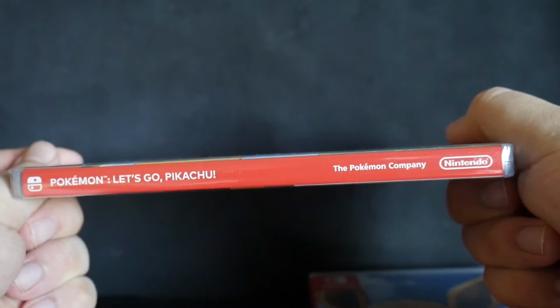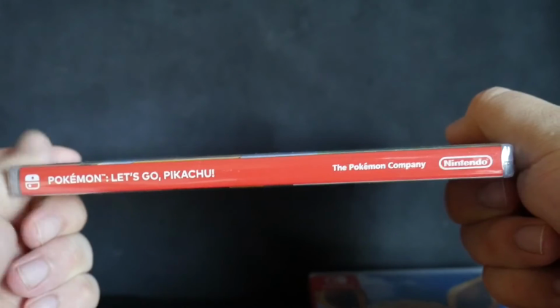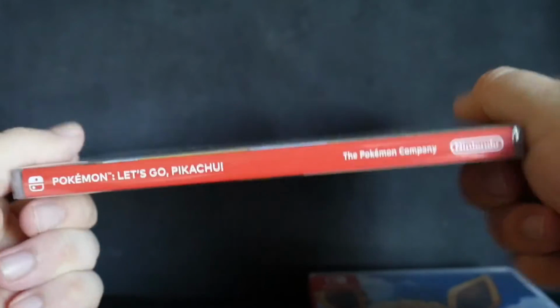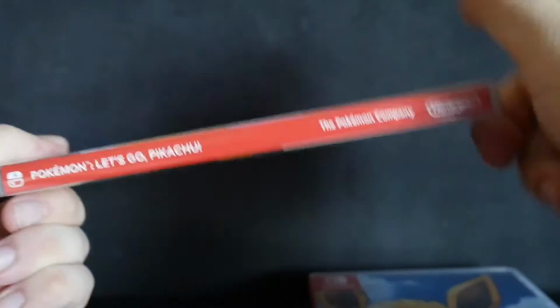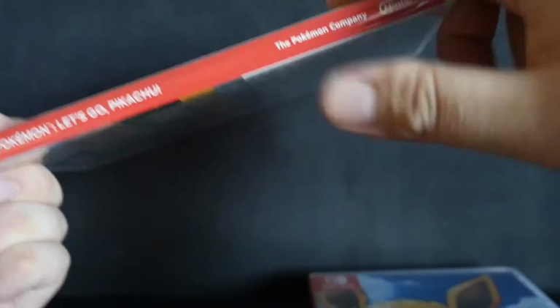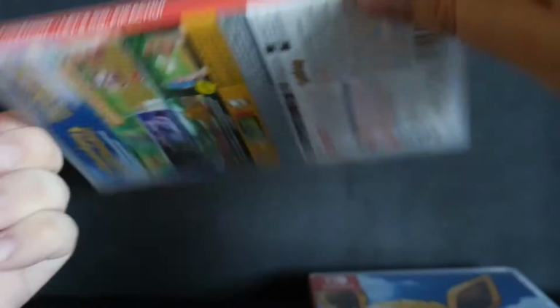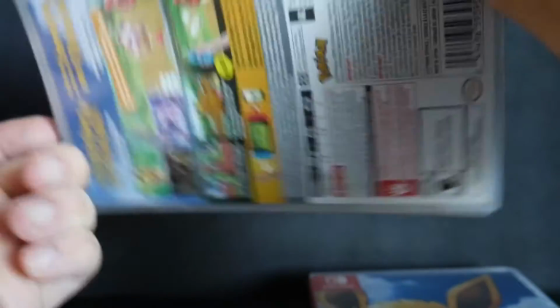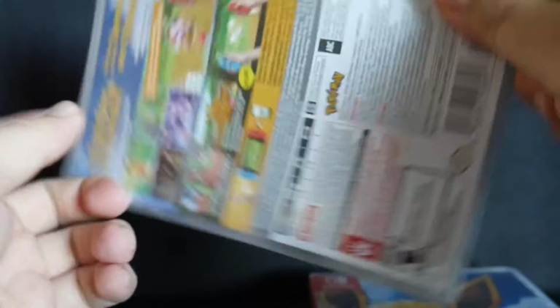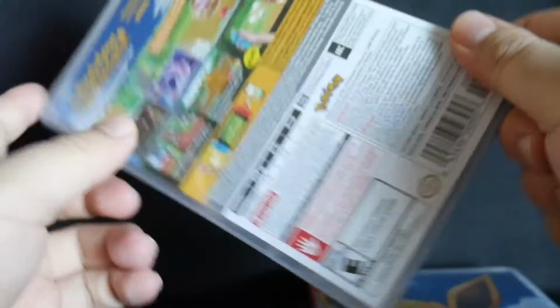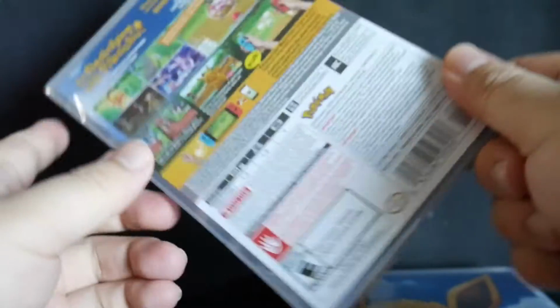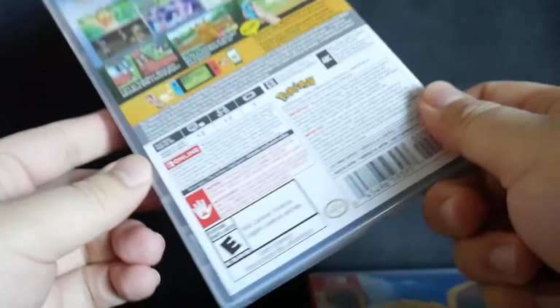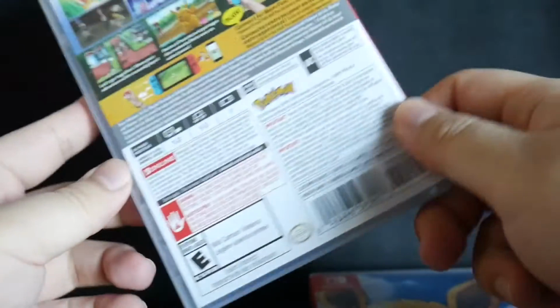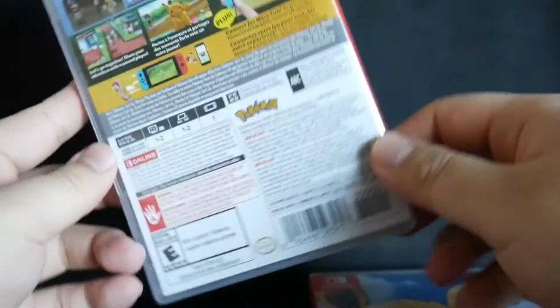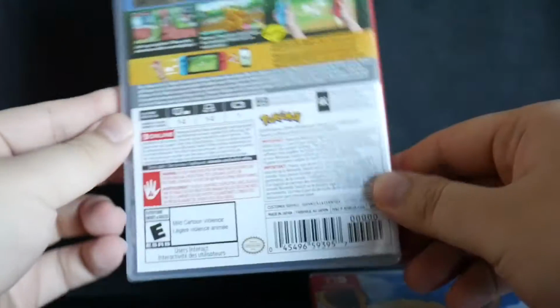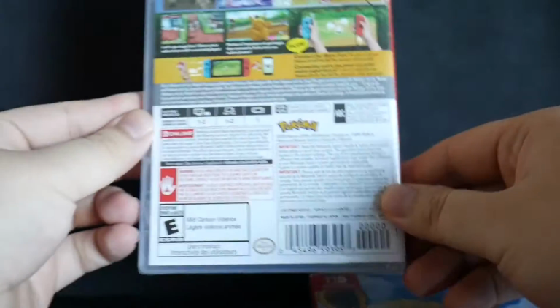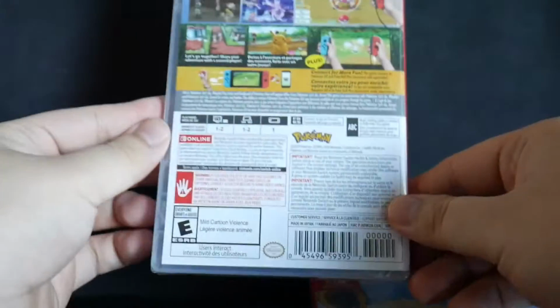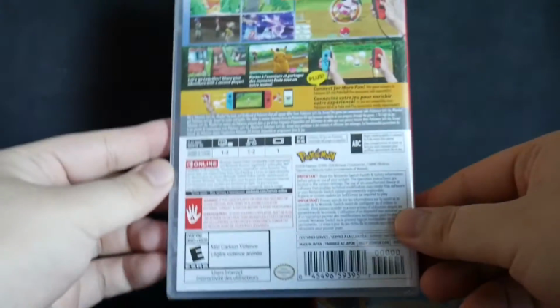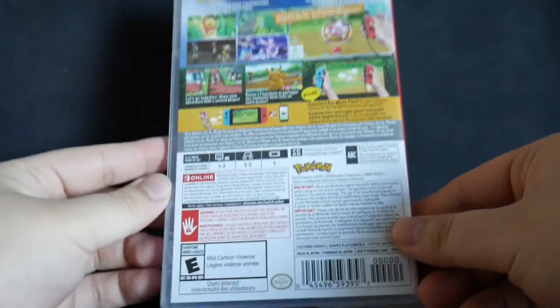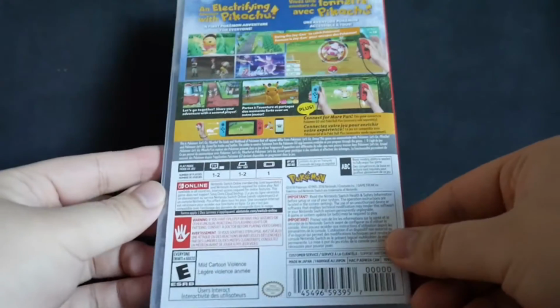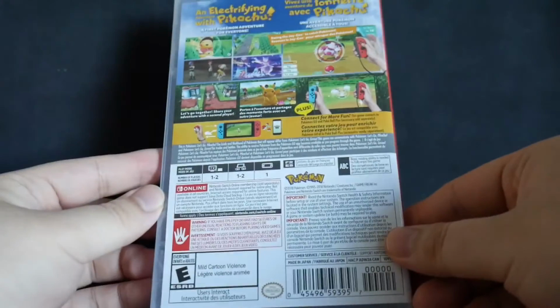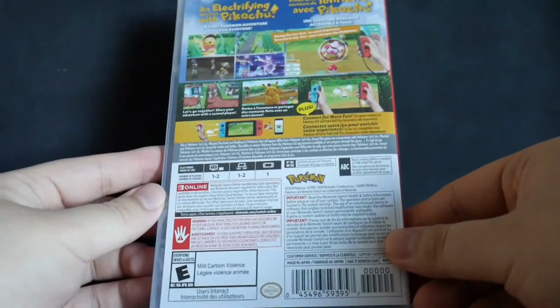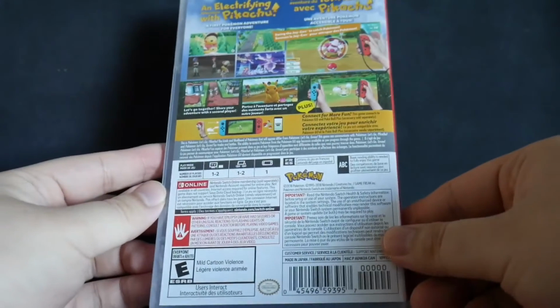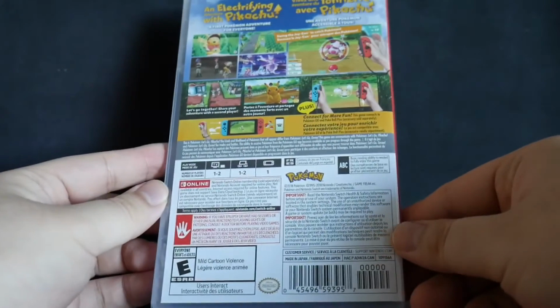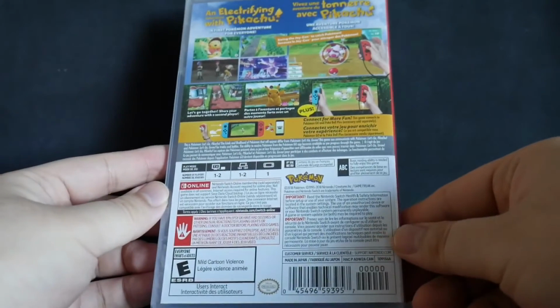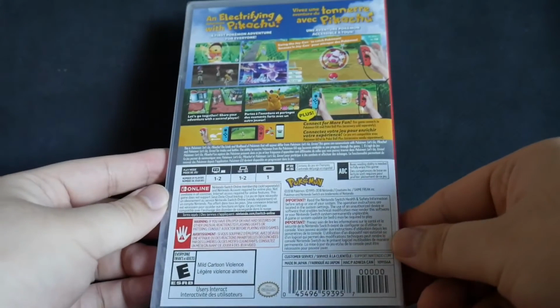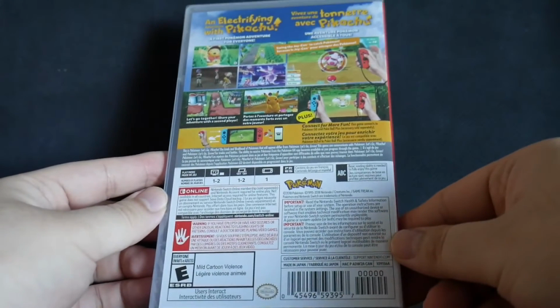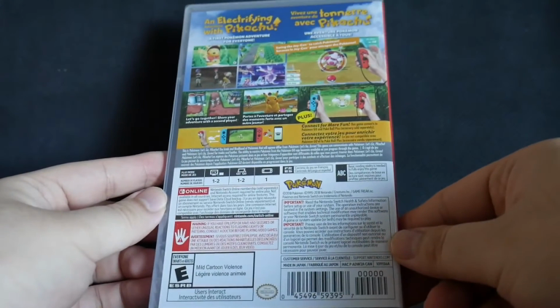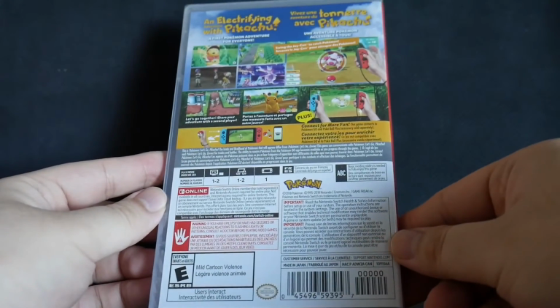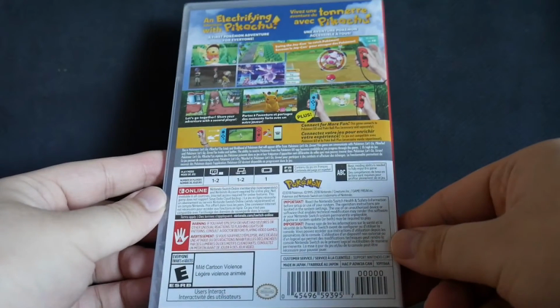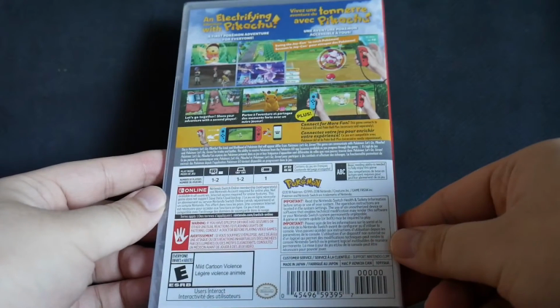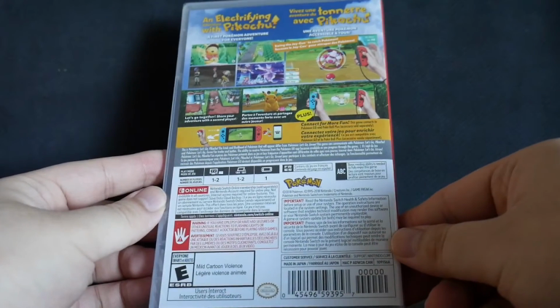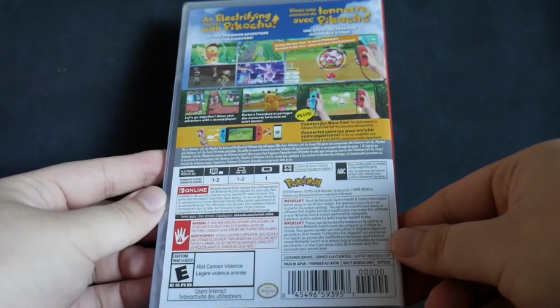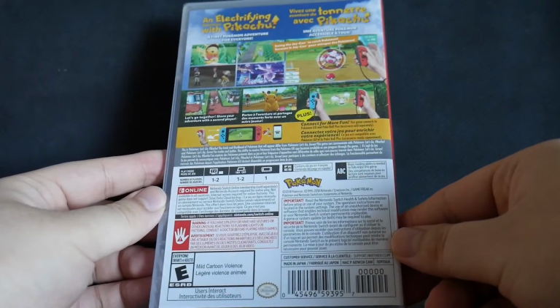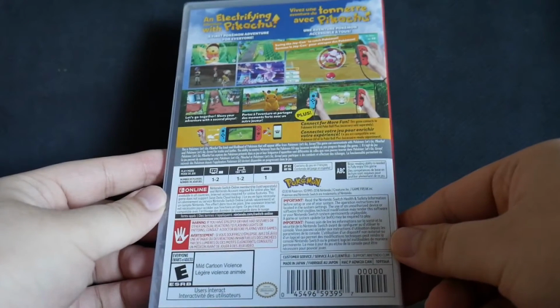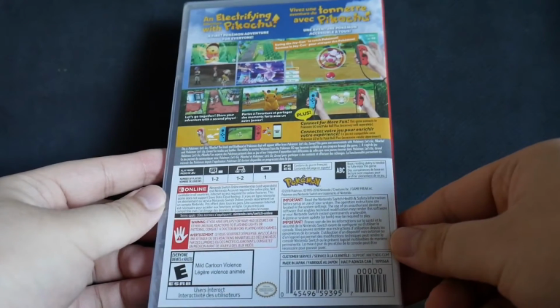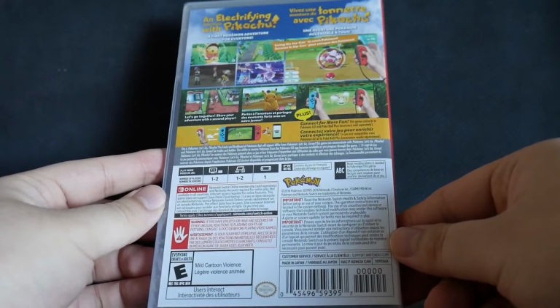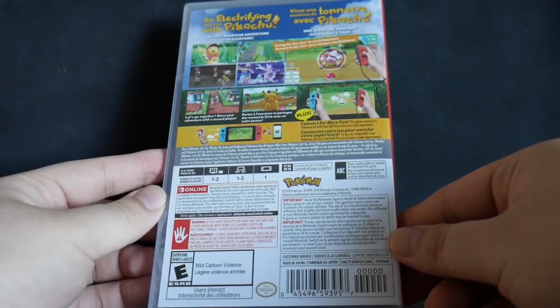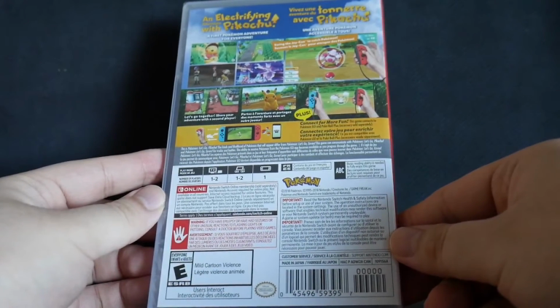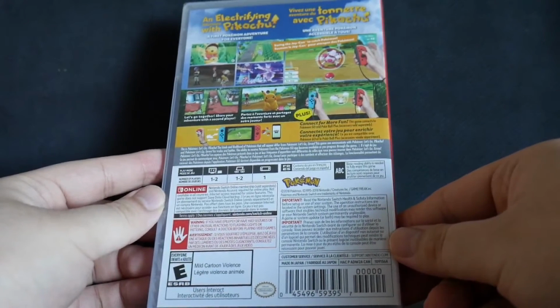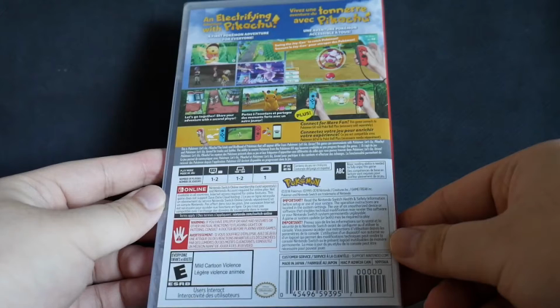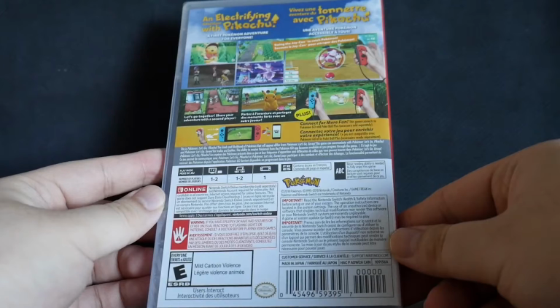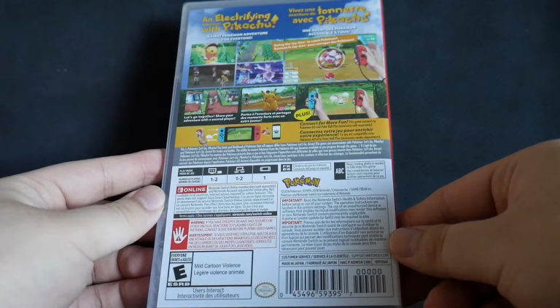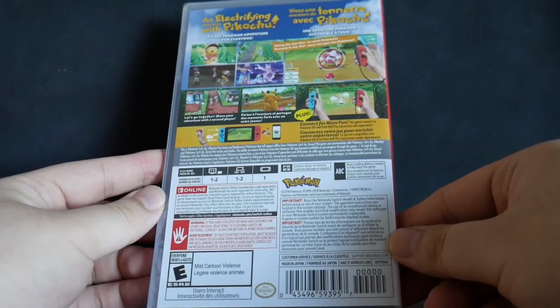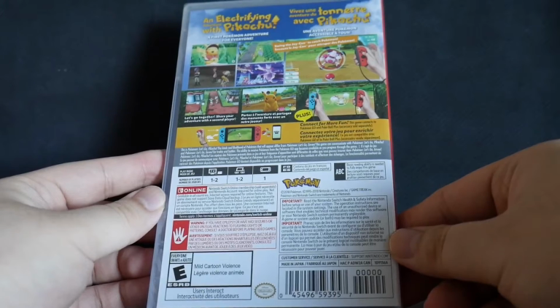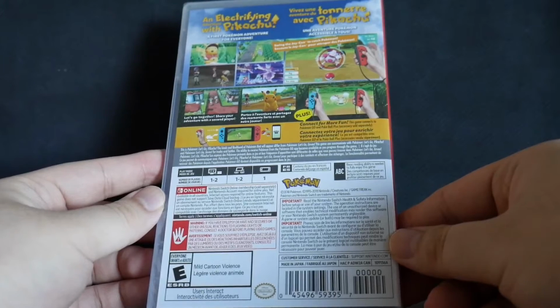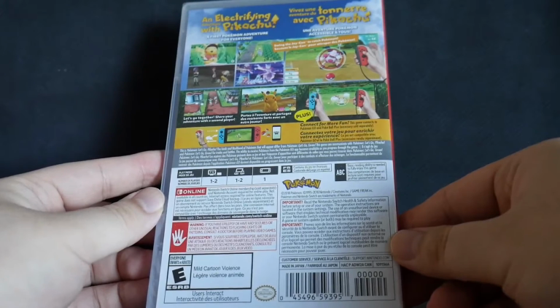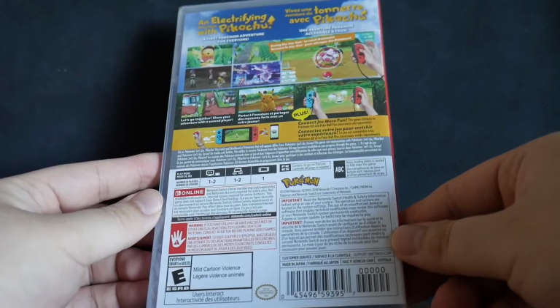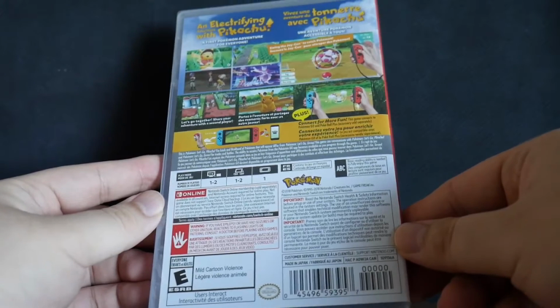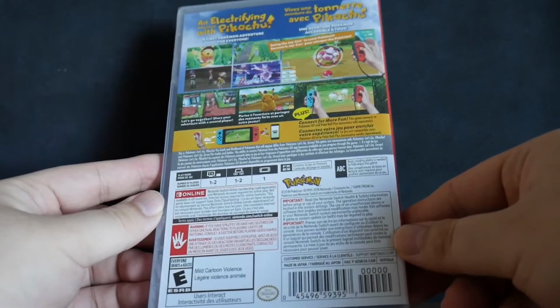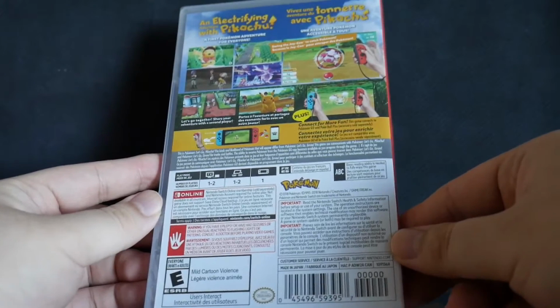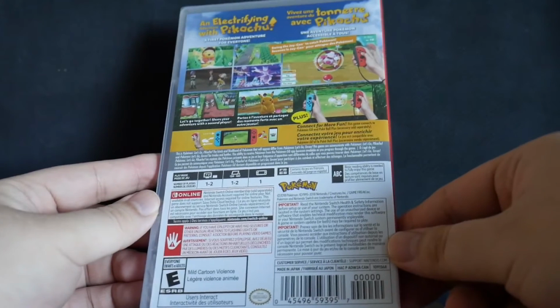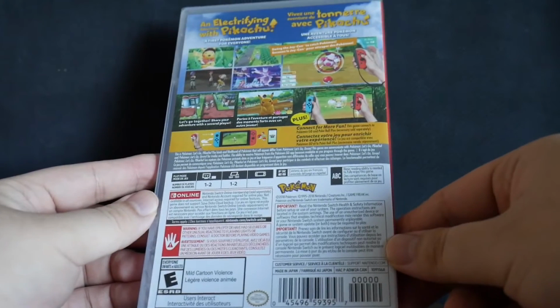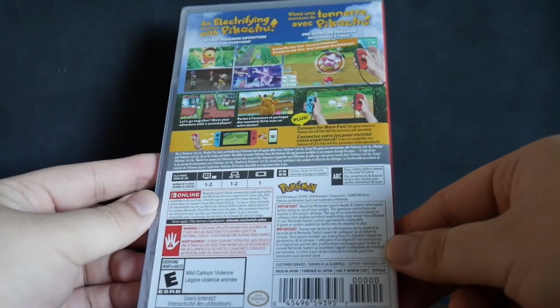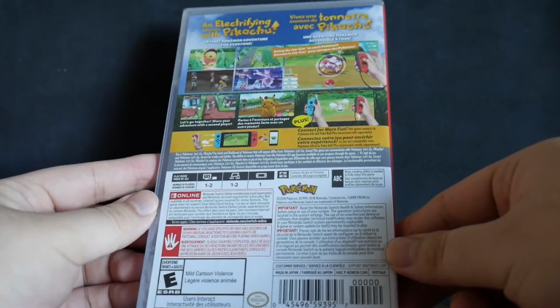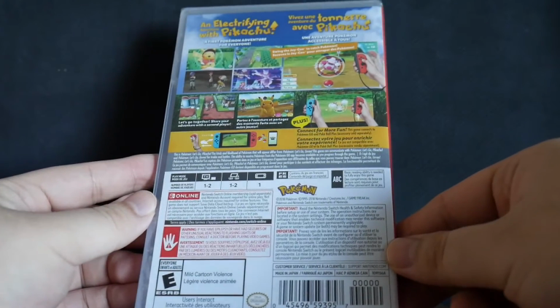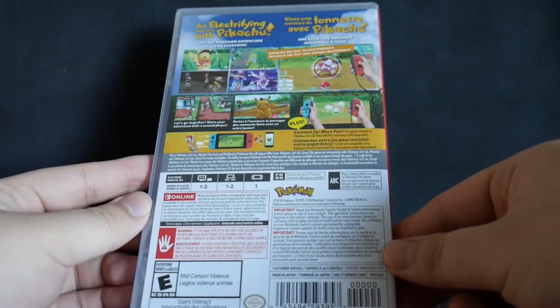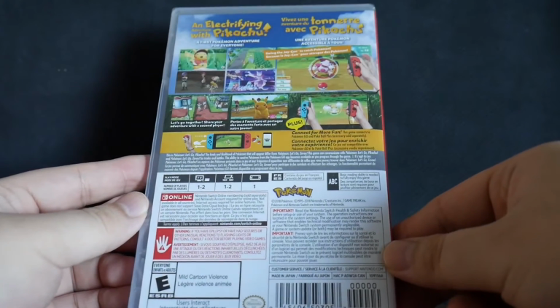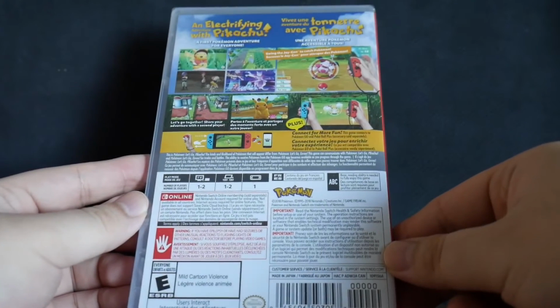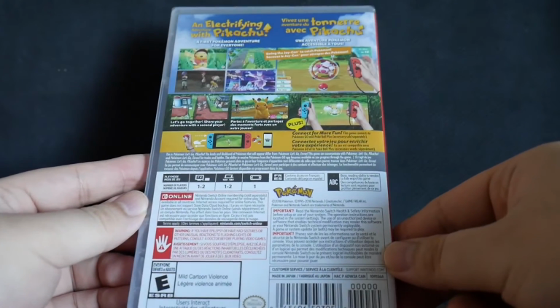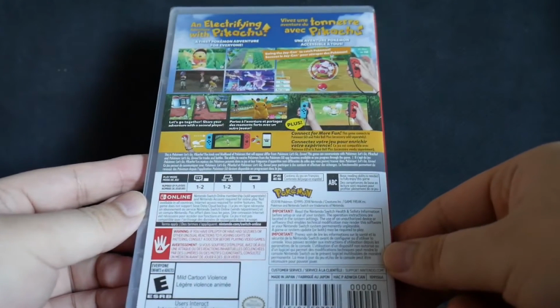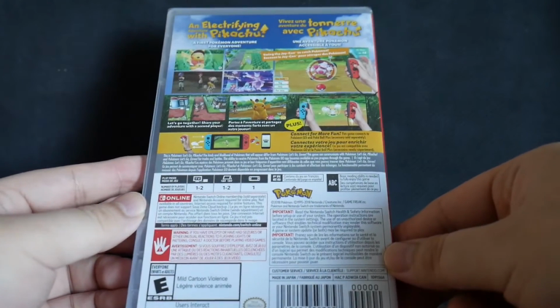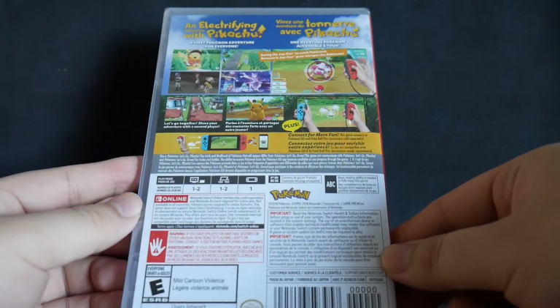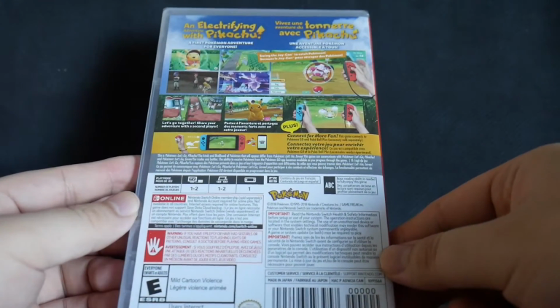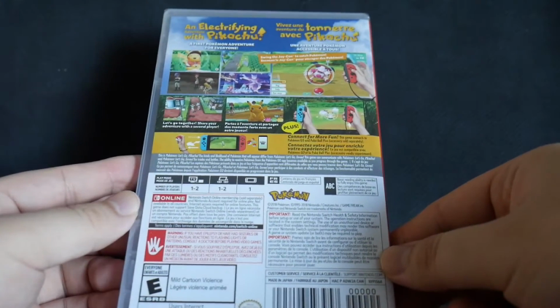Now we have the back of the box — an electrifying adventure with Pikachu.